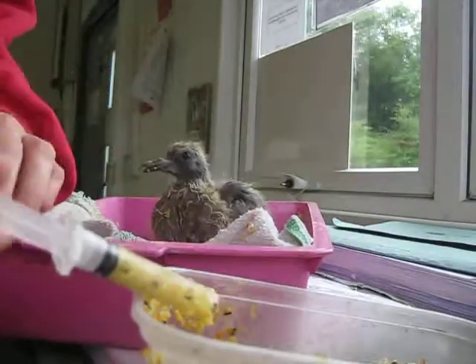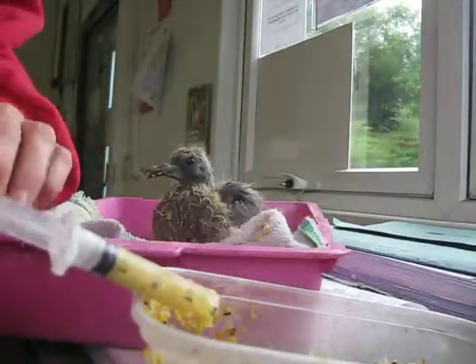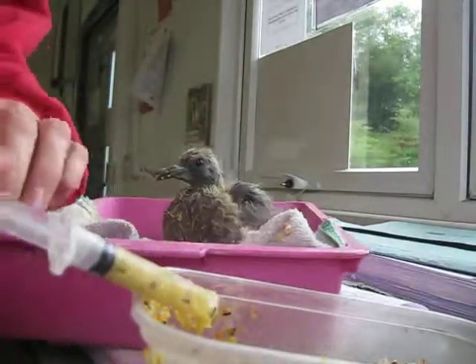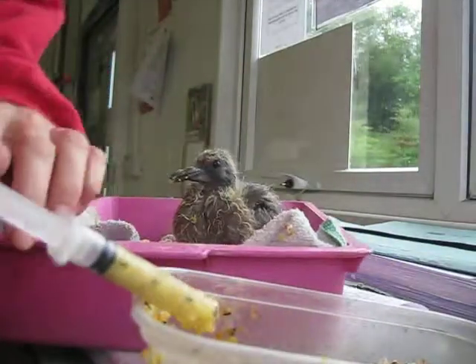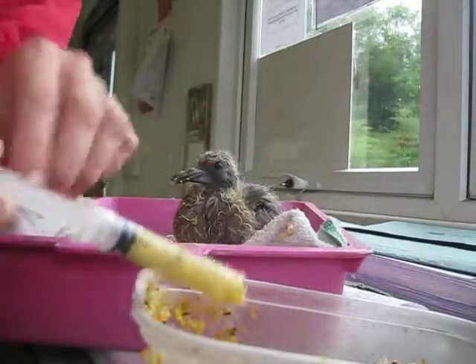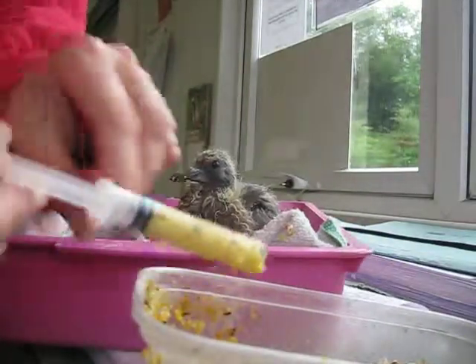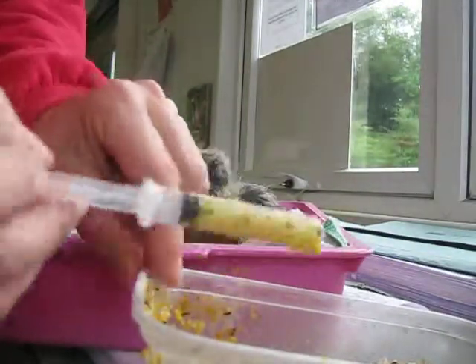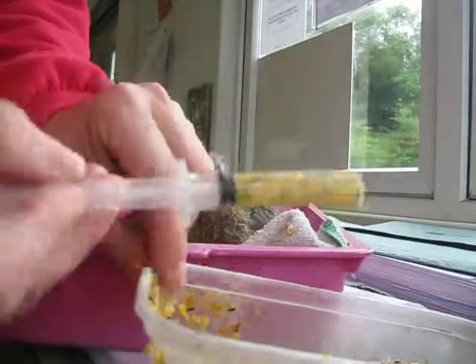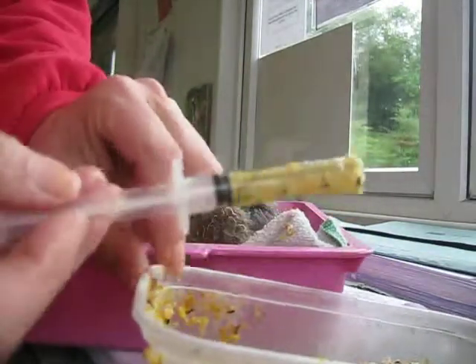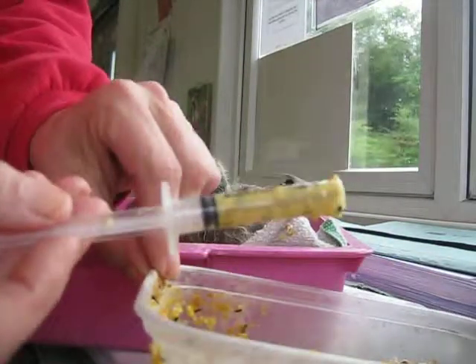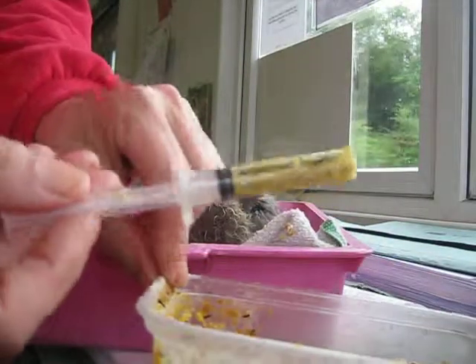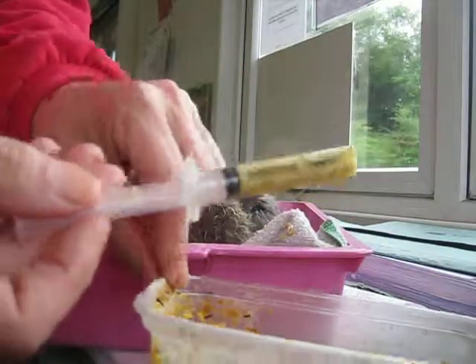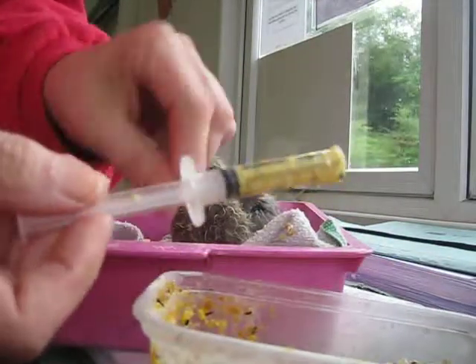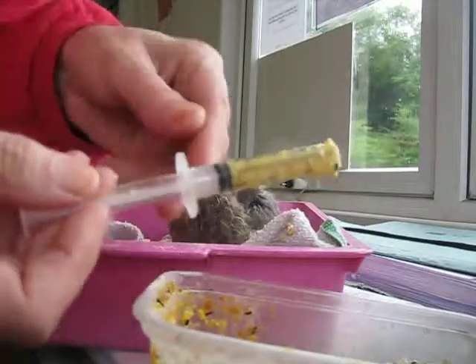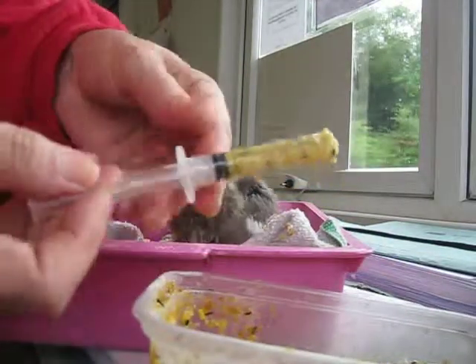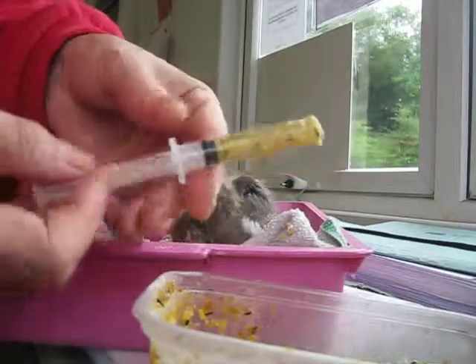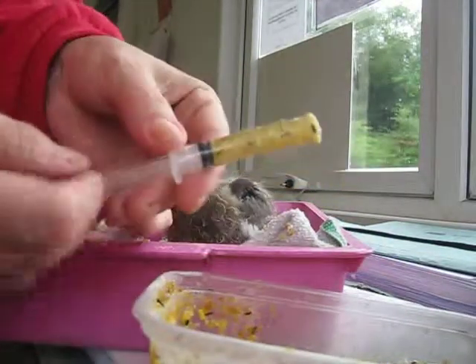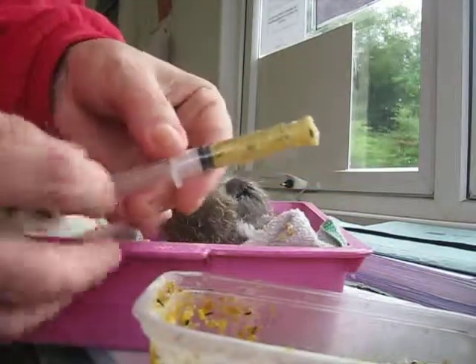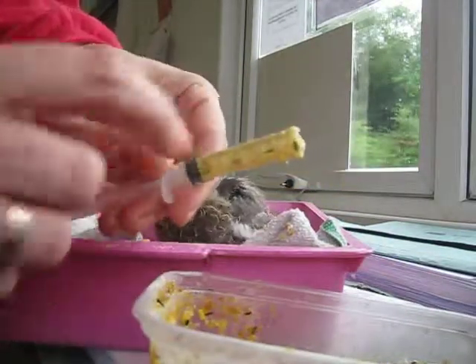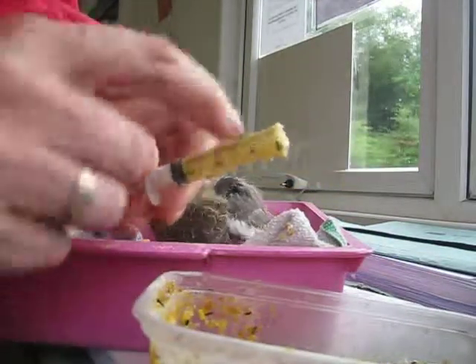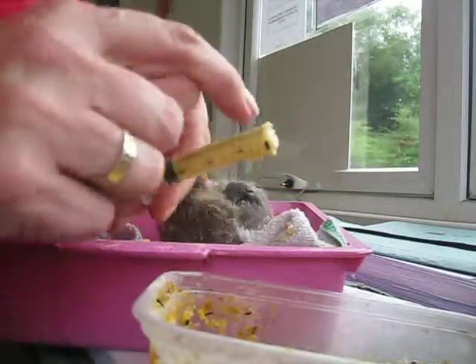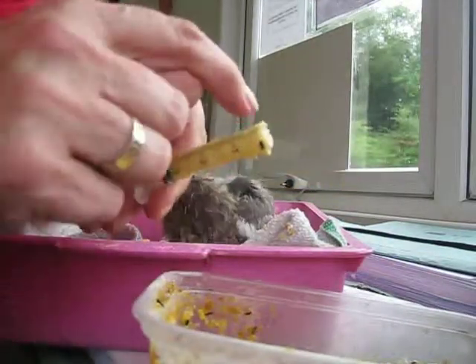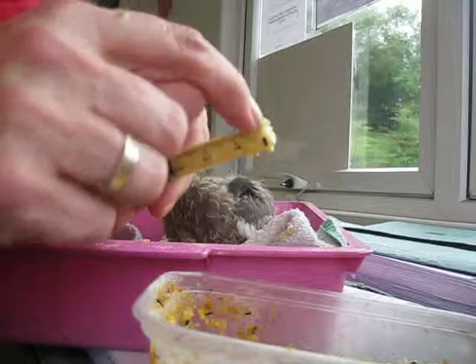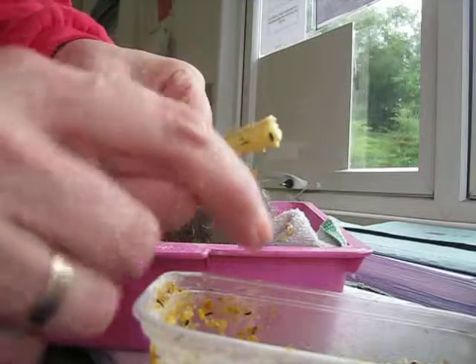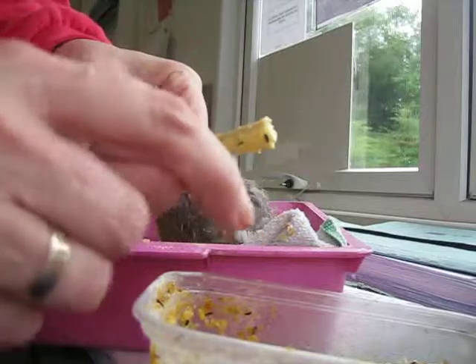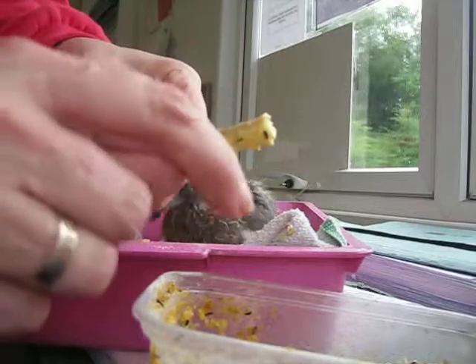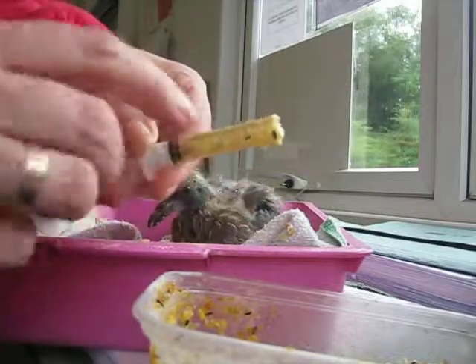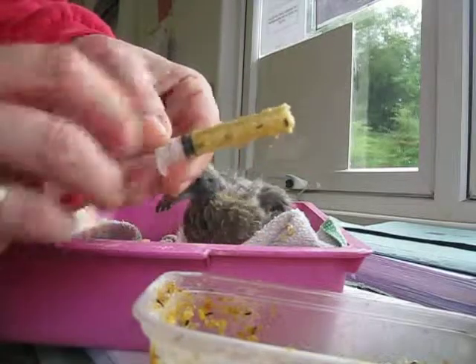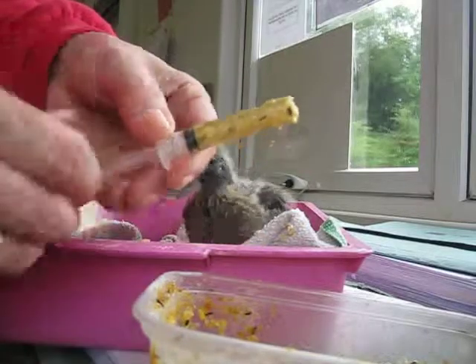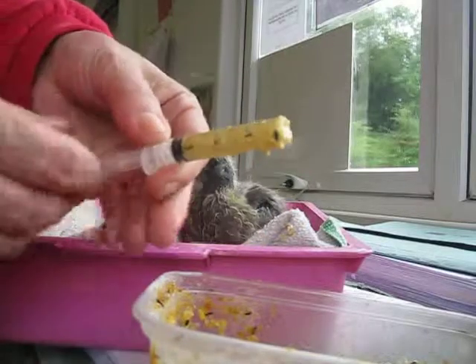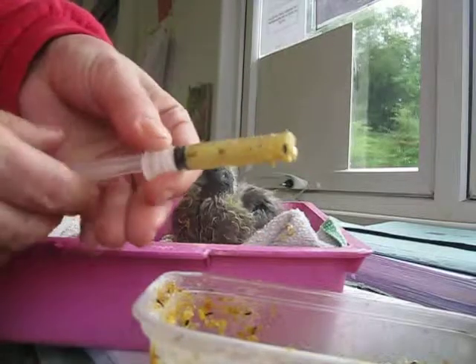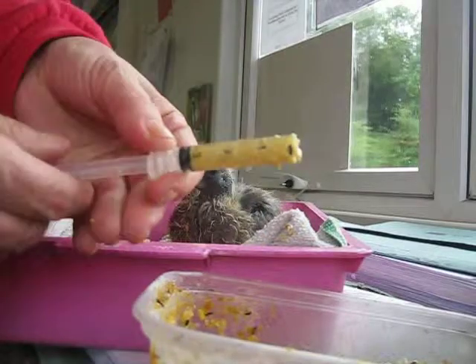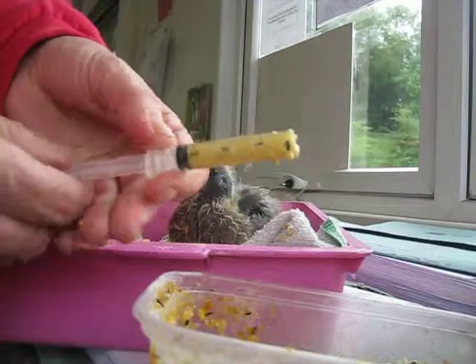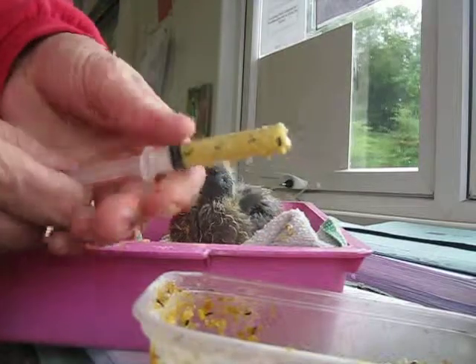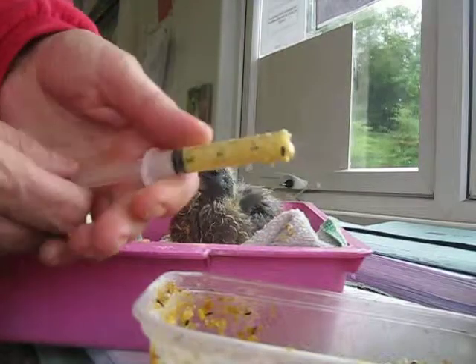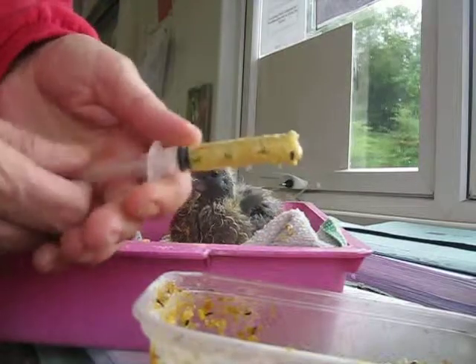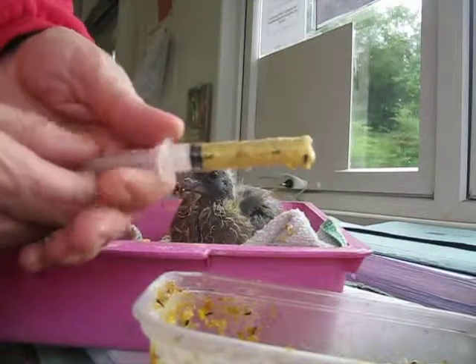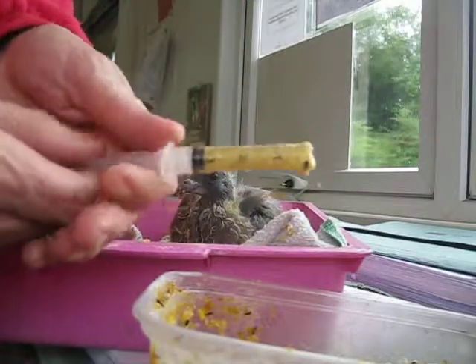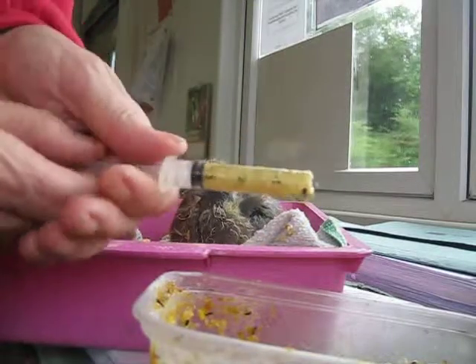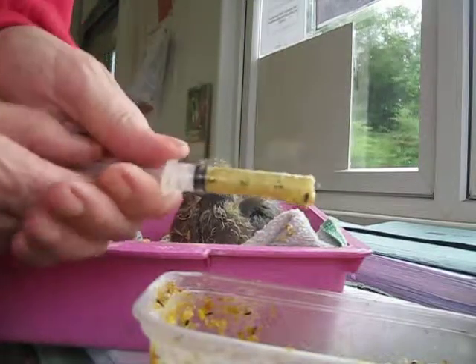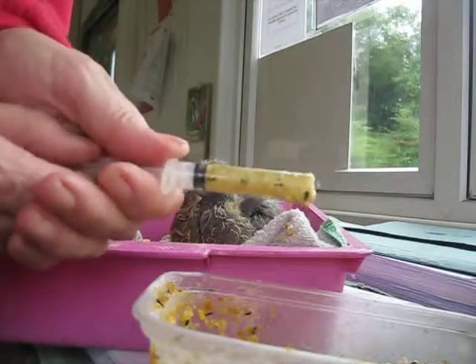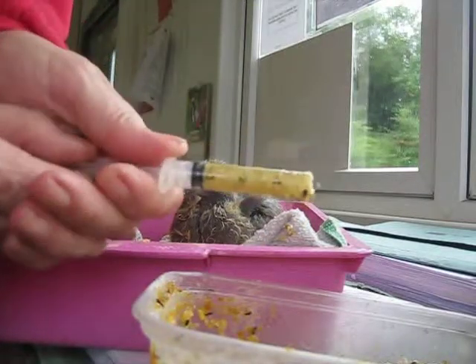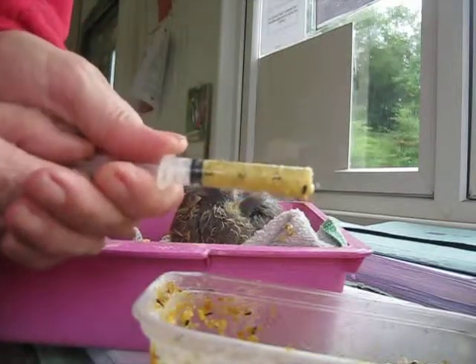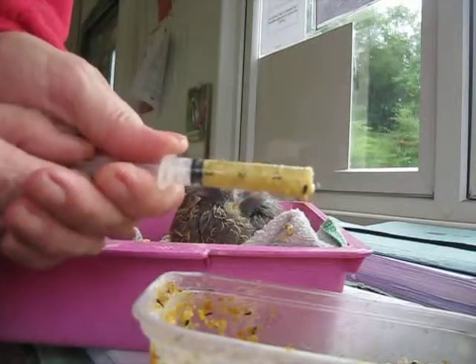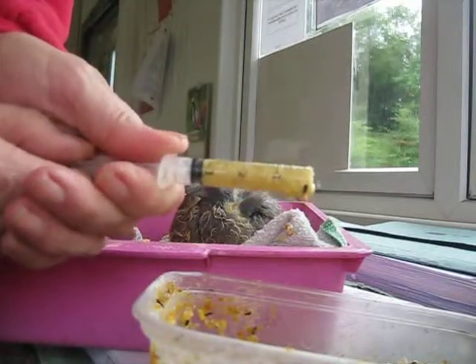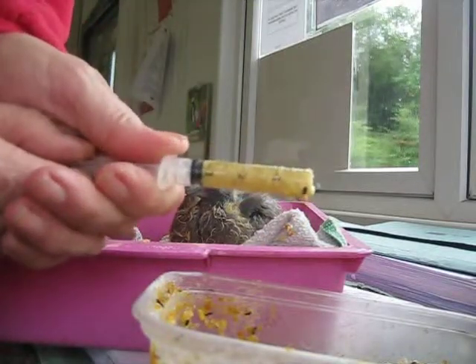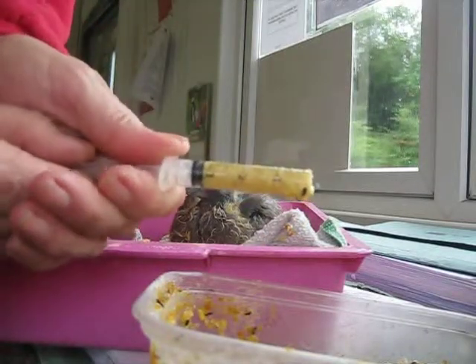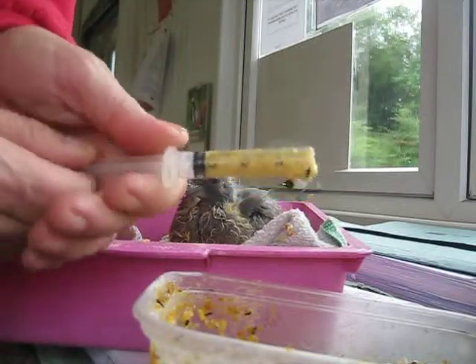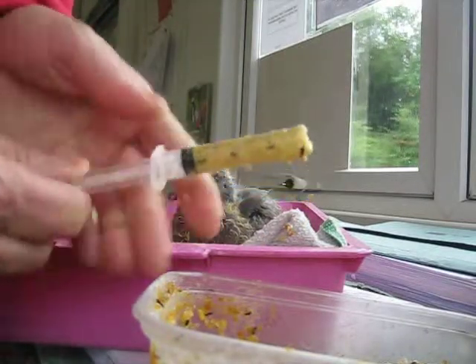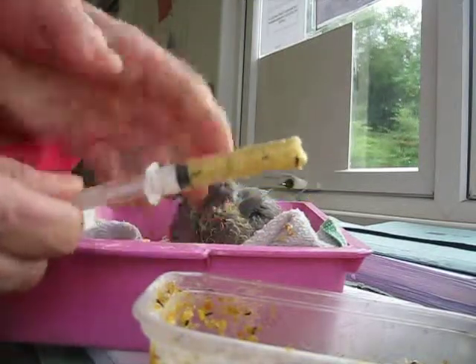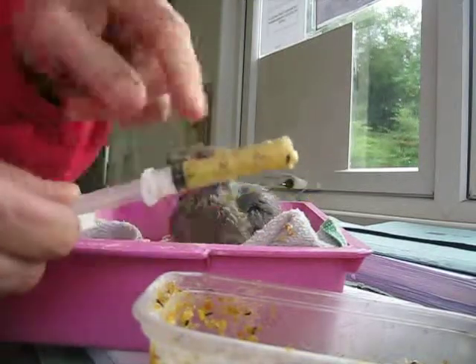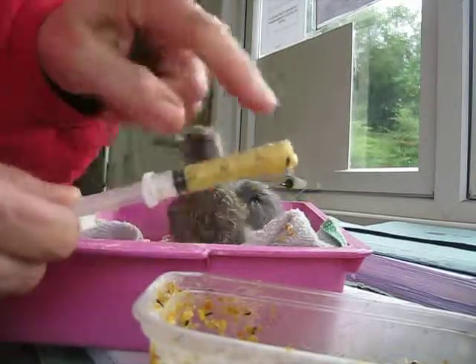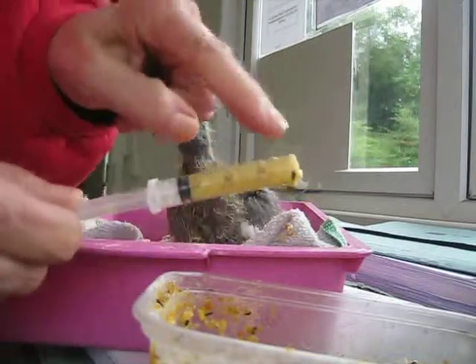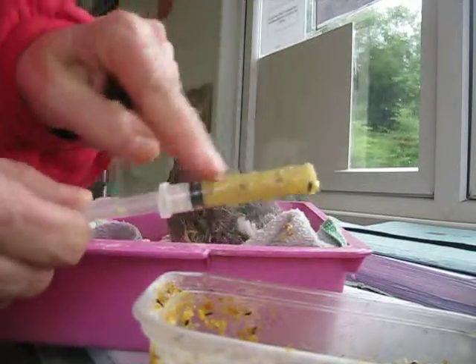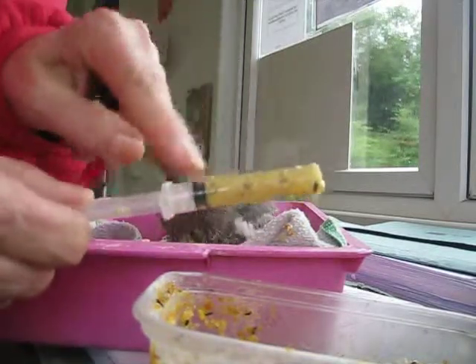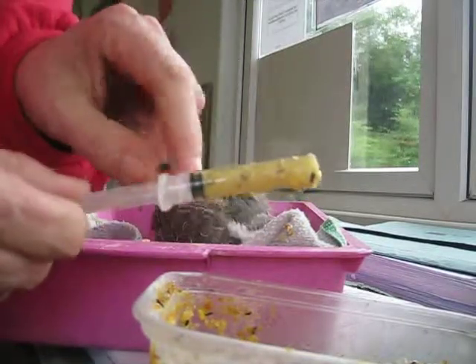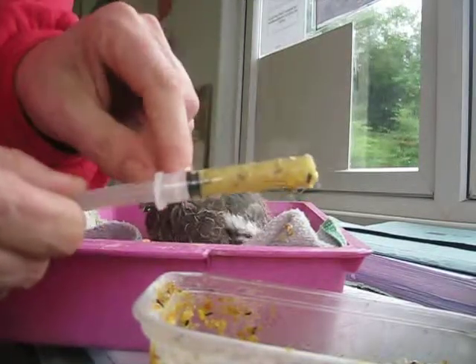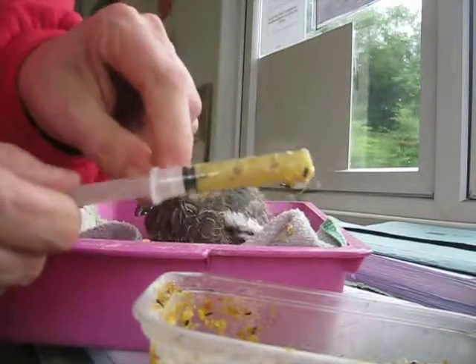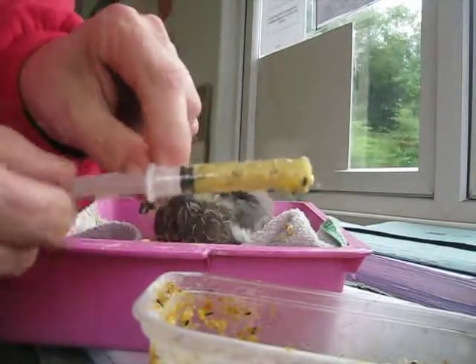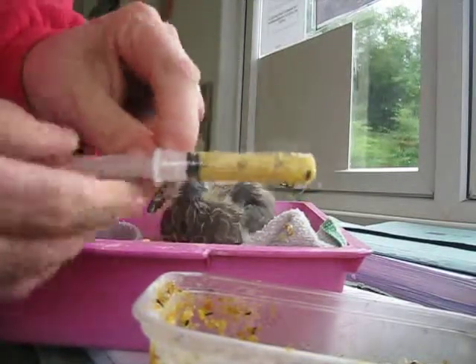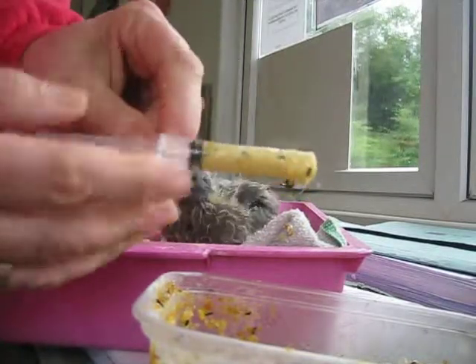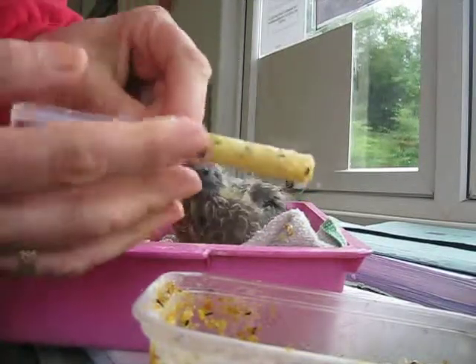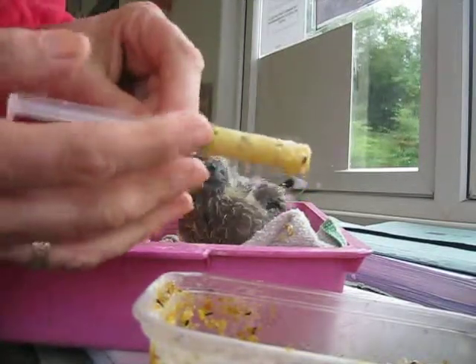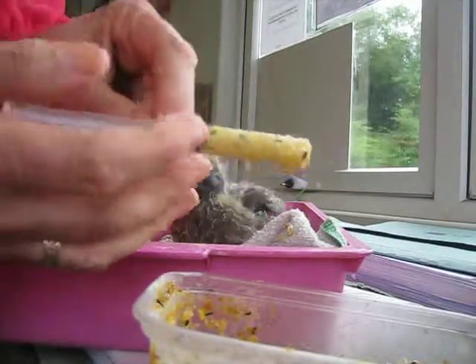I've got a two mil syringe from the vet and I've cut the end off. This is so that I can just suck up the food inside.